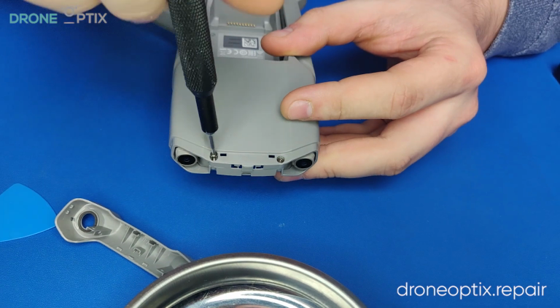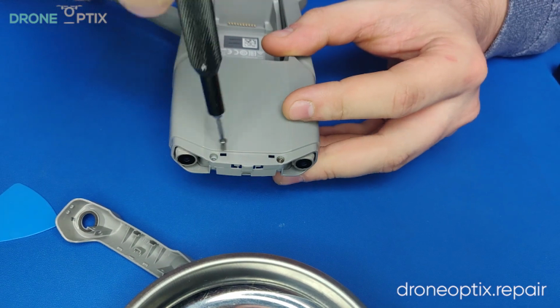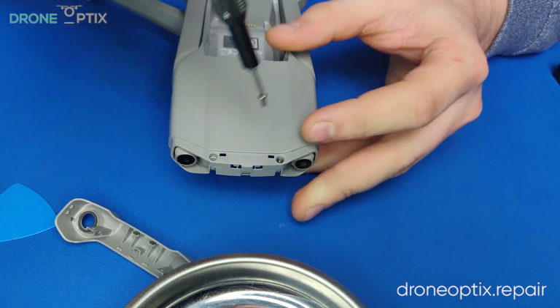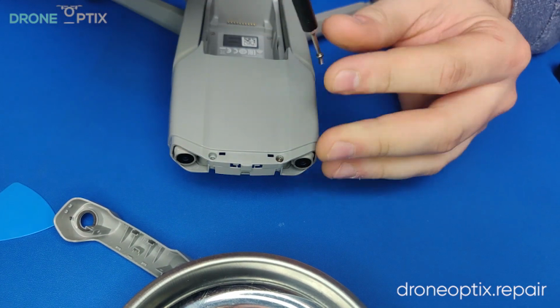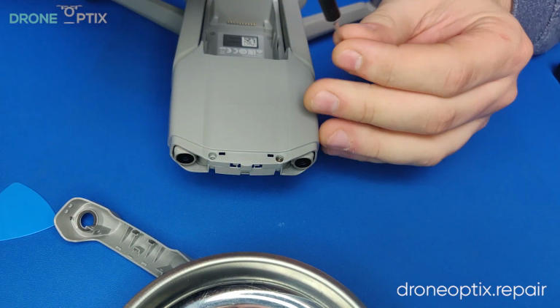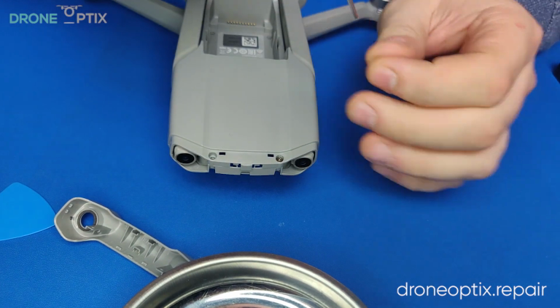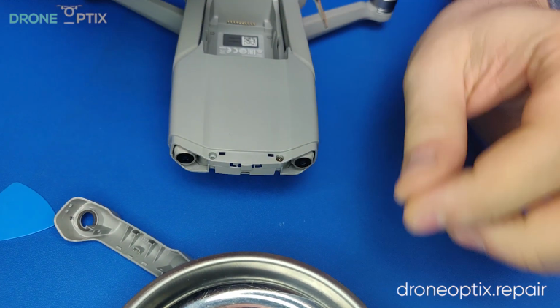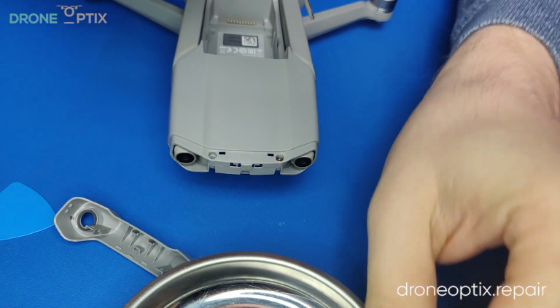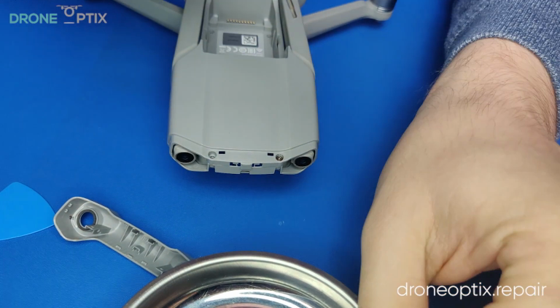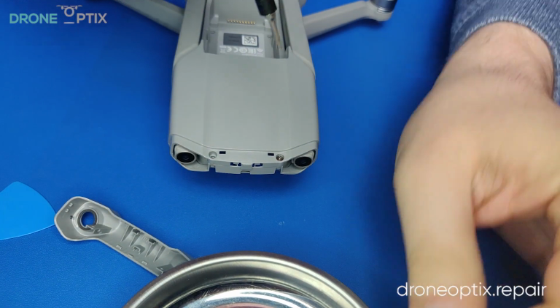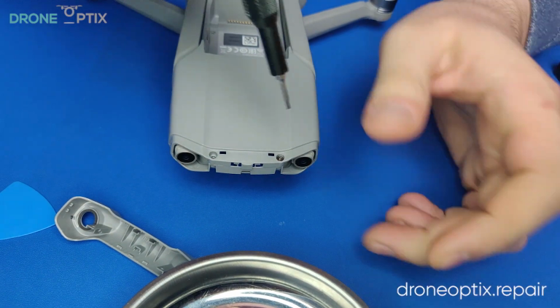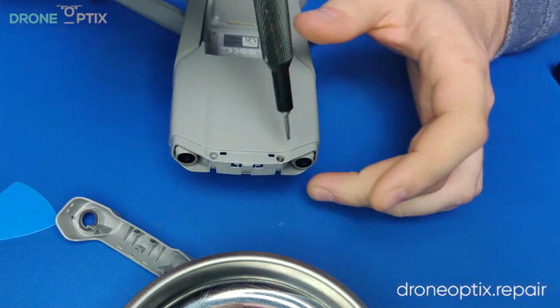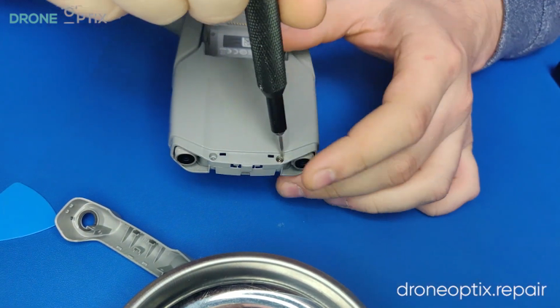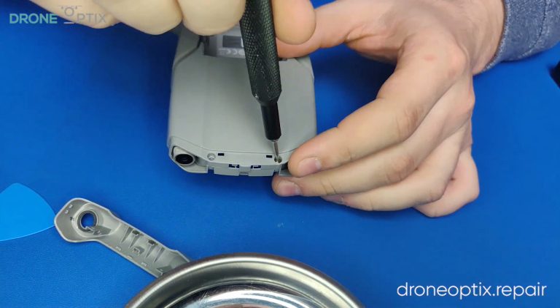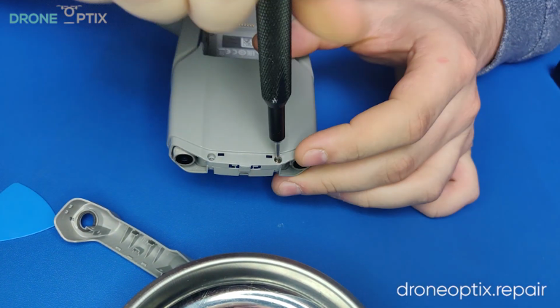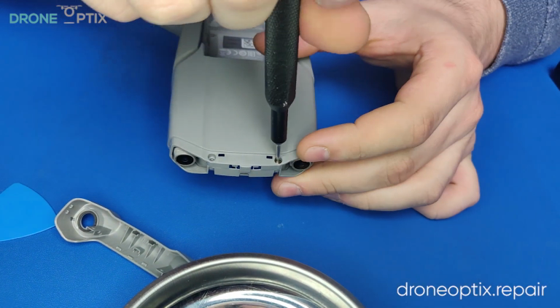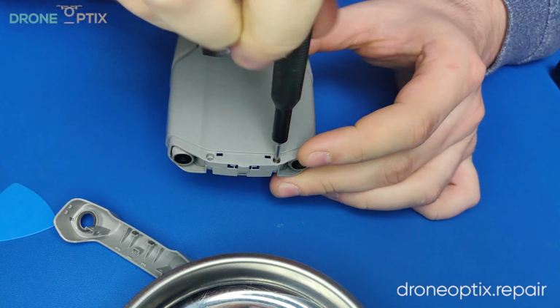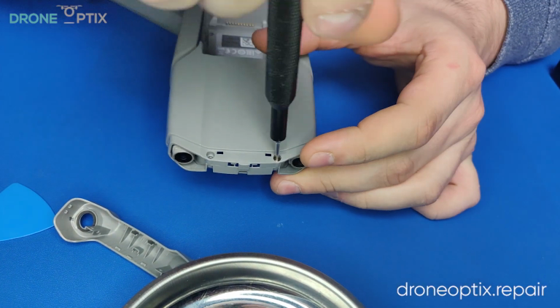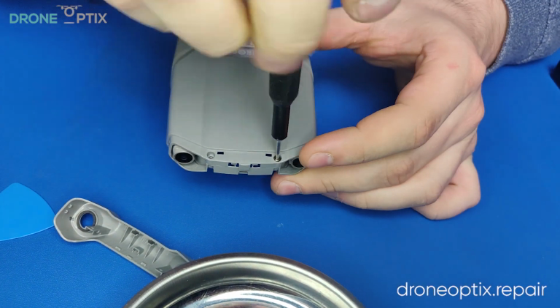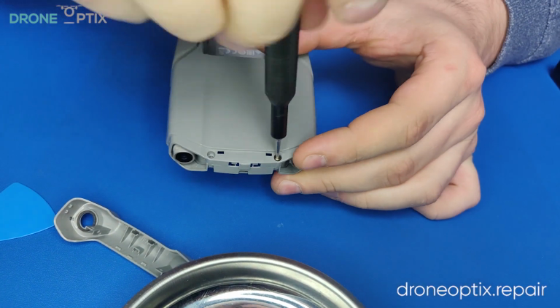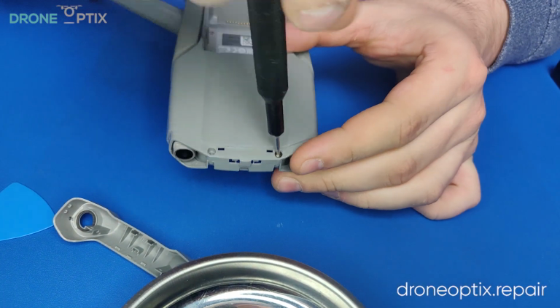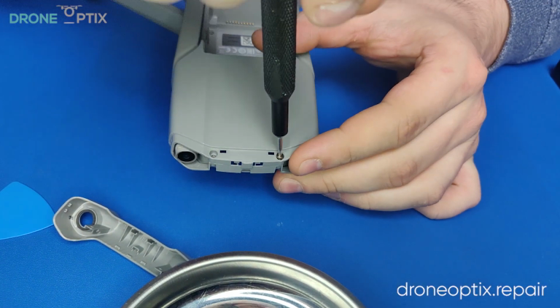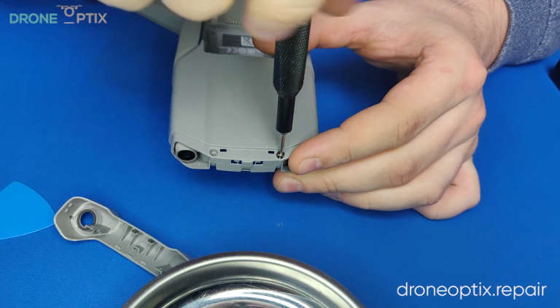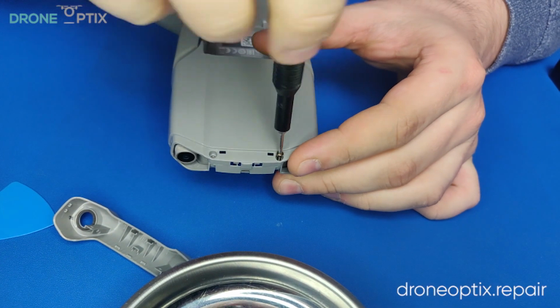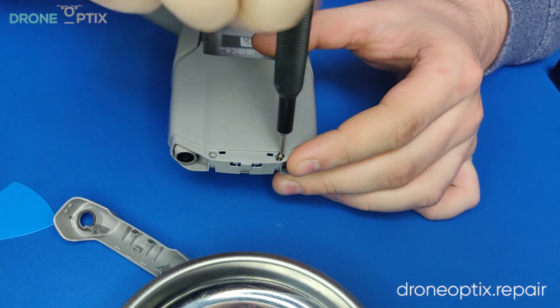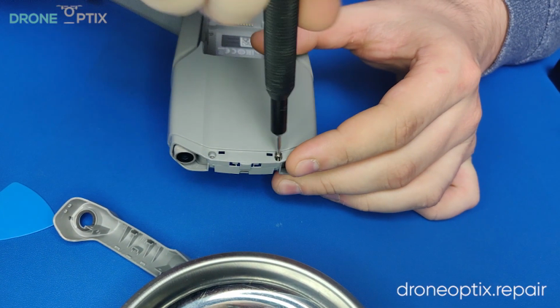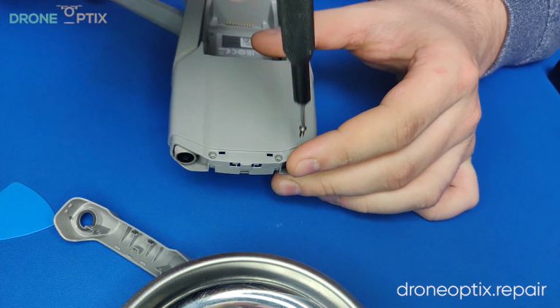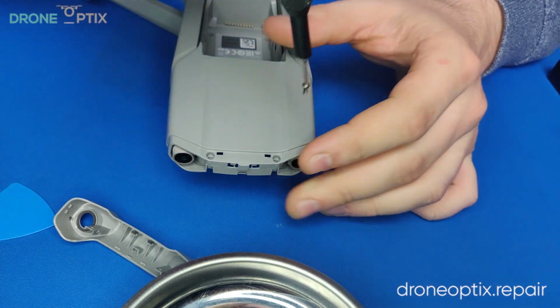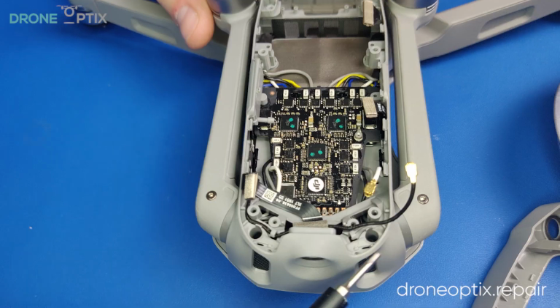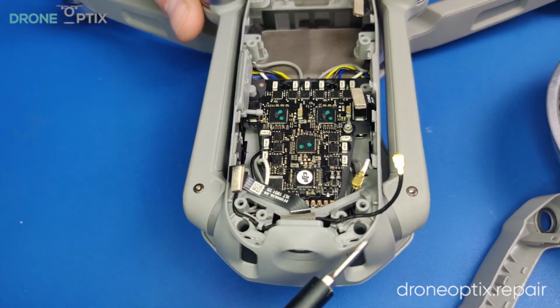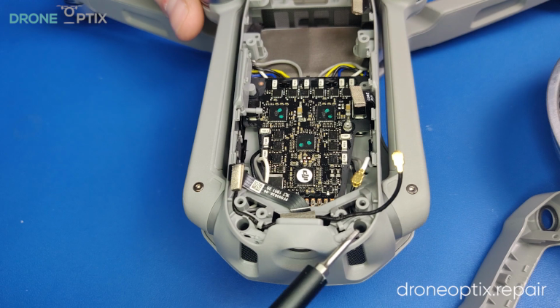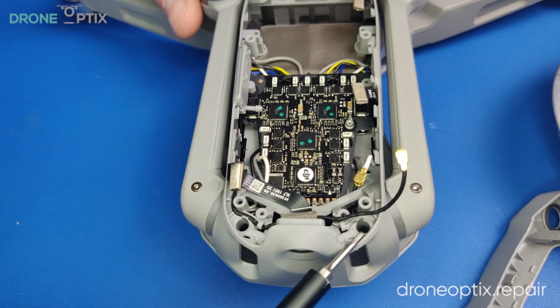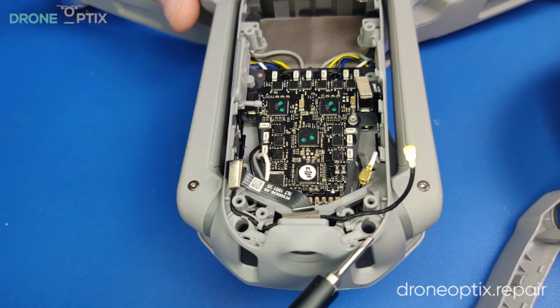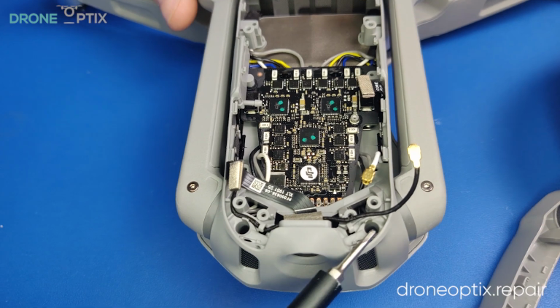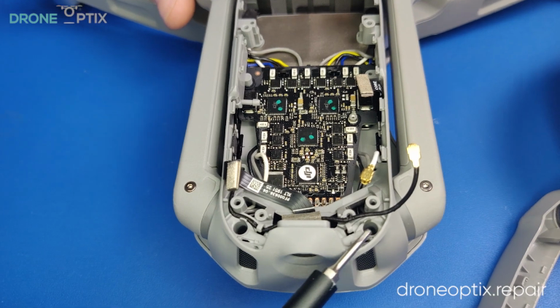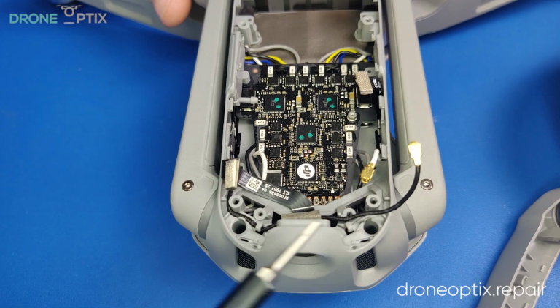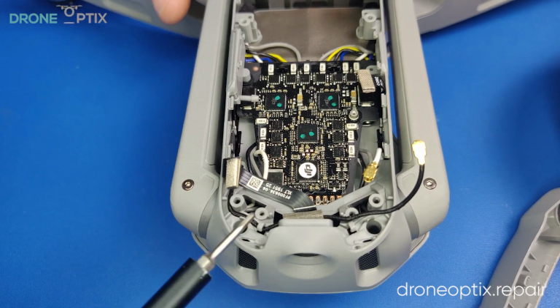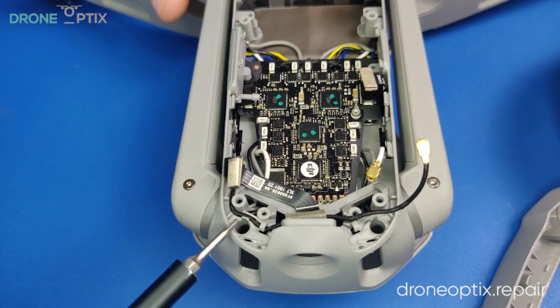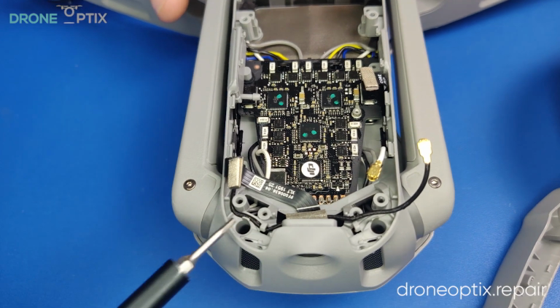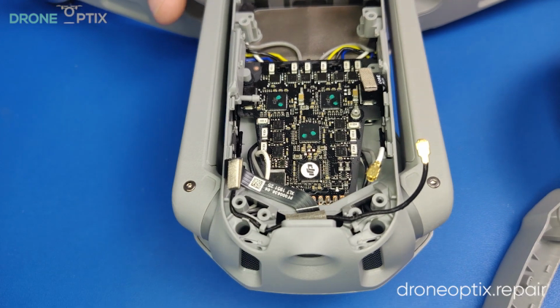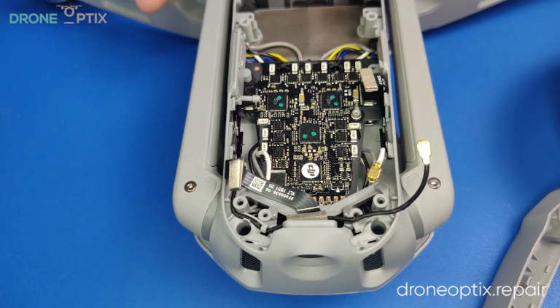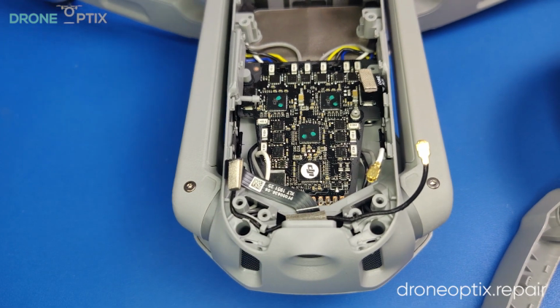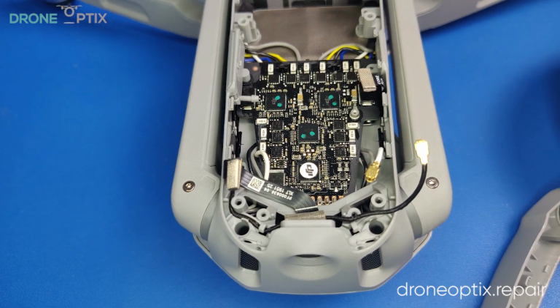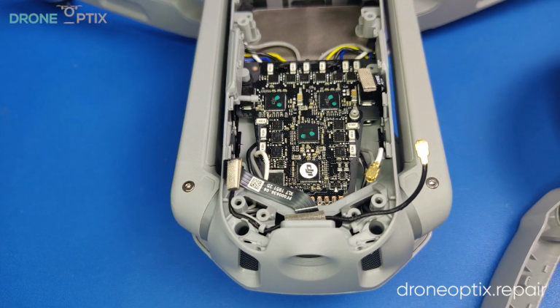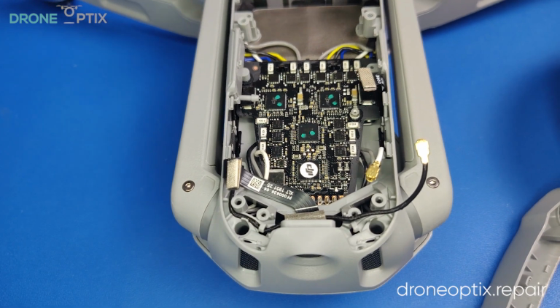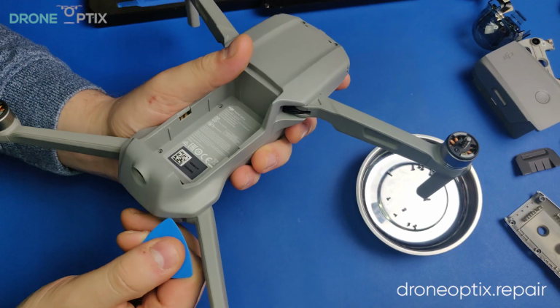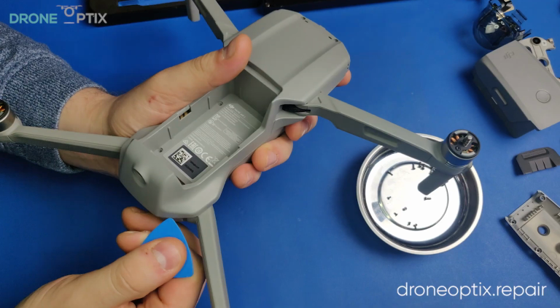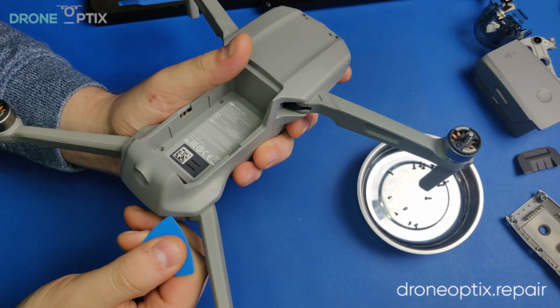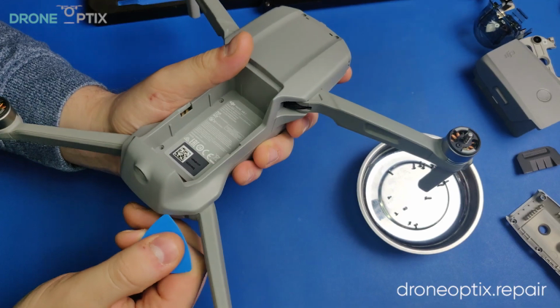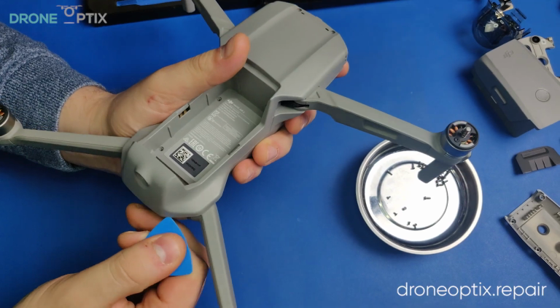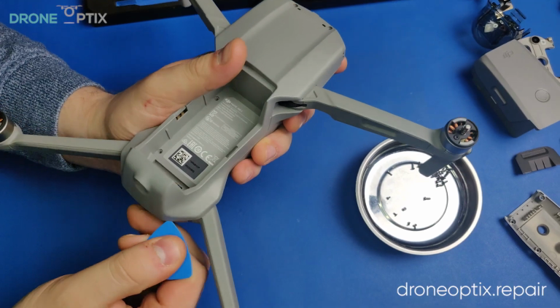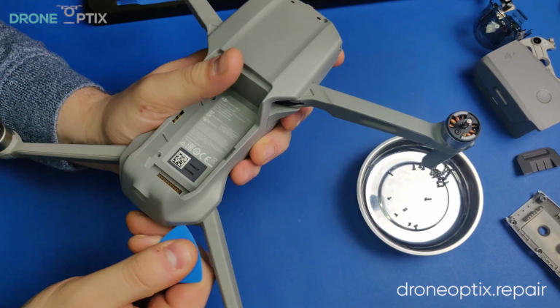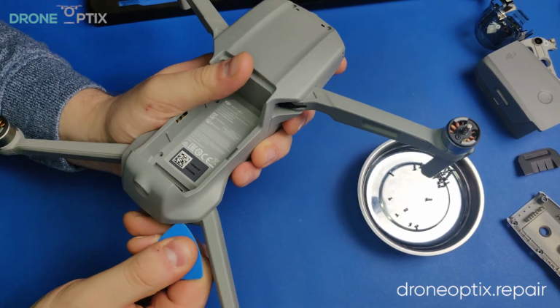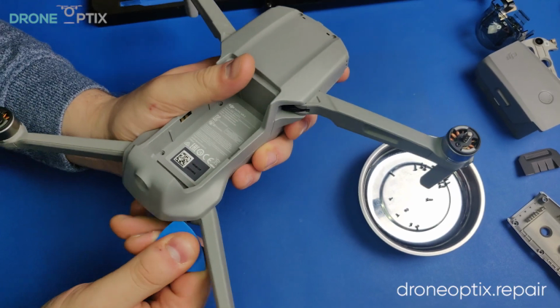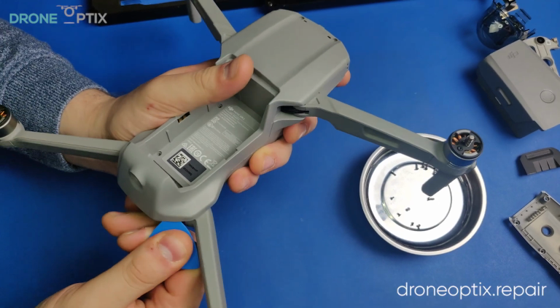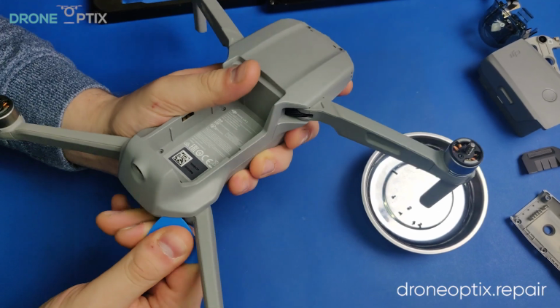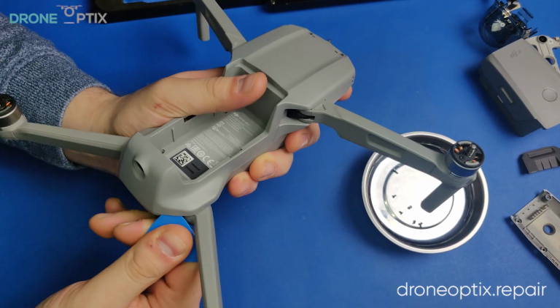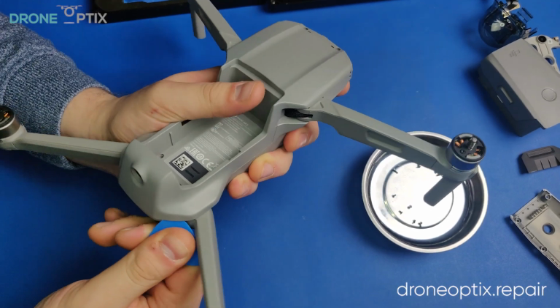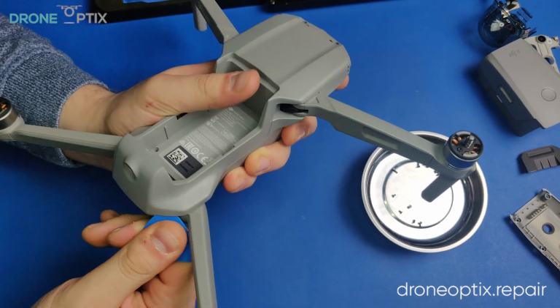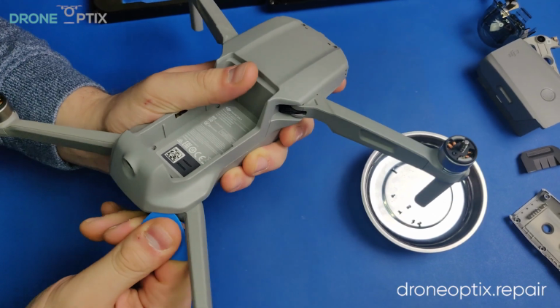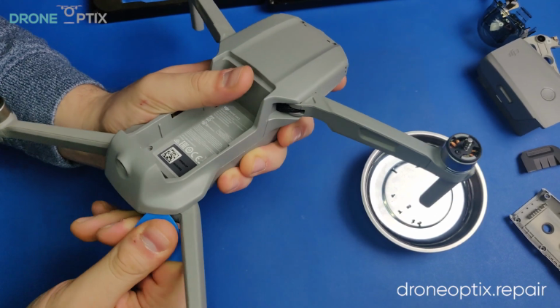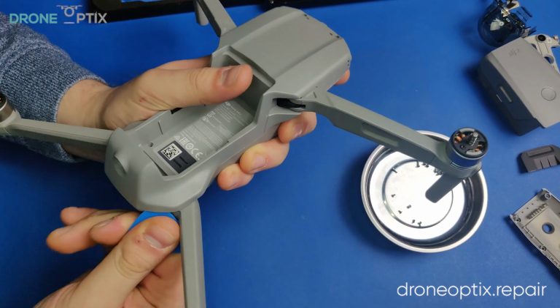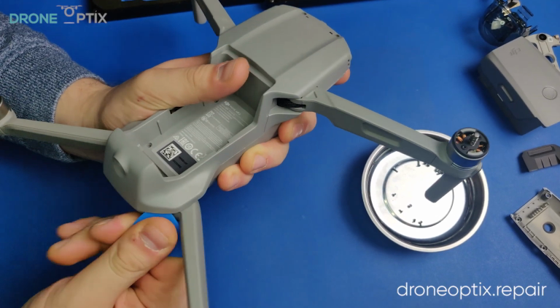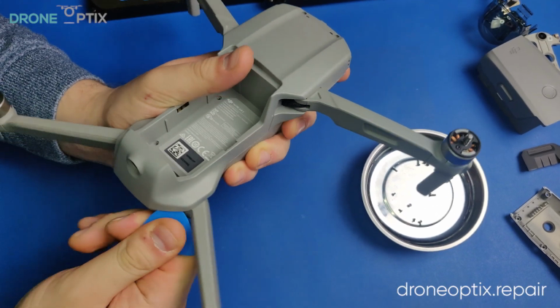There are also two screws in the back of the drone that will require a longer screwdriver to reach. You should now be able to pop open the frame at the rear.